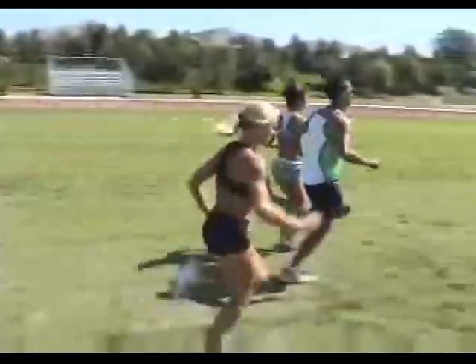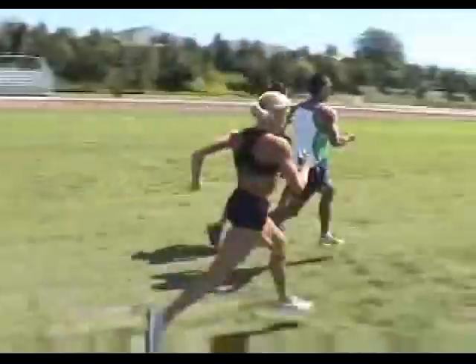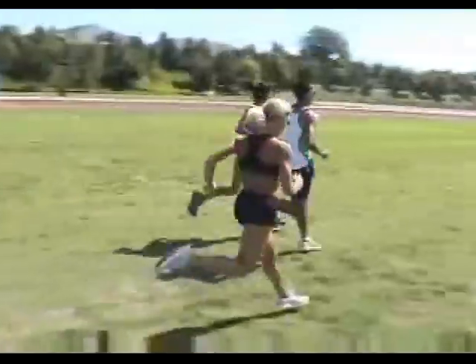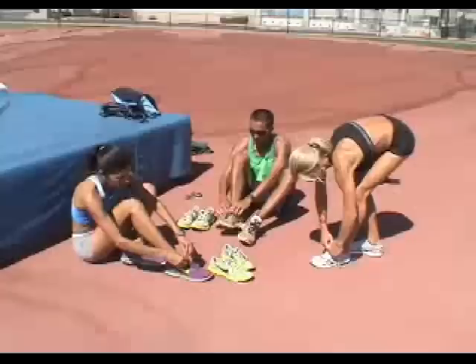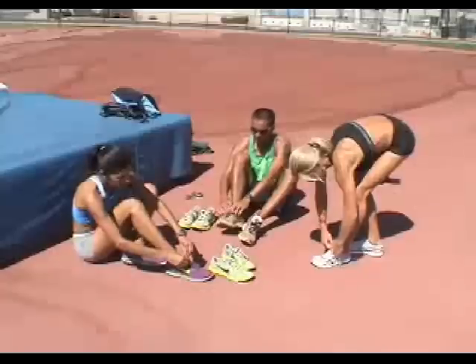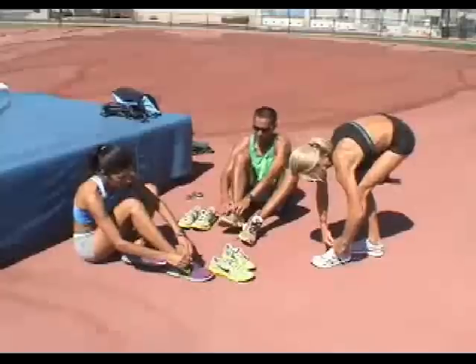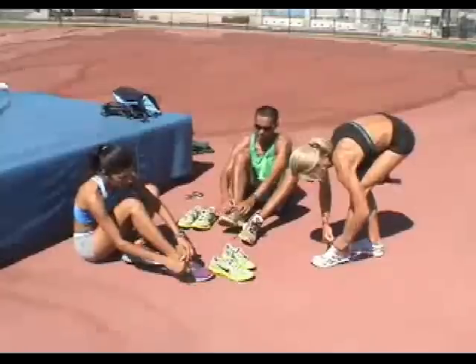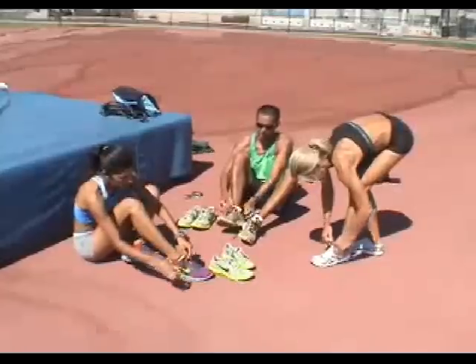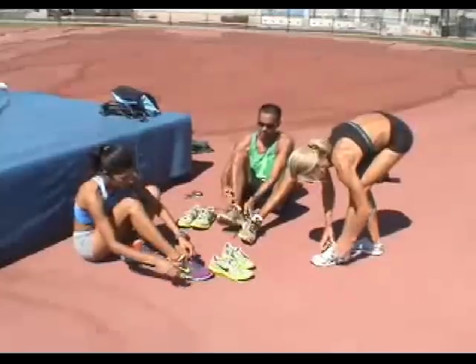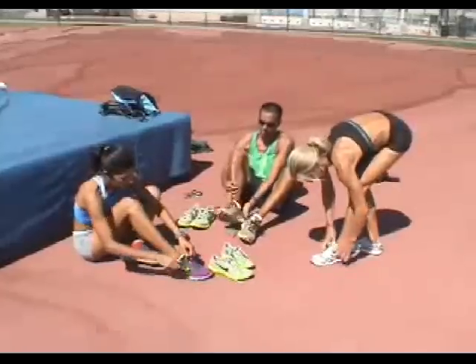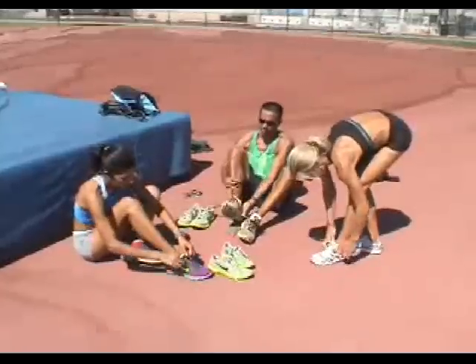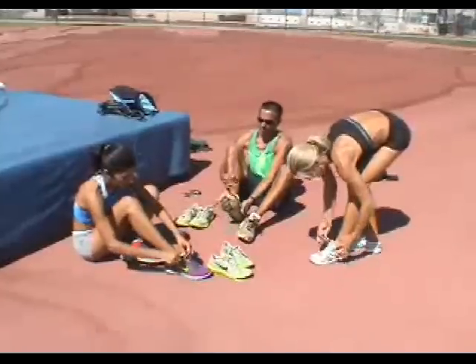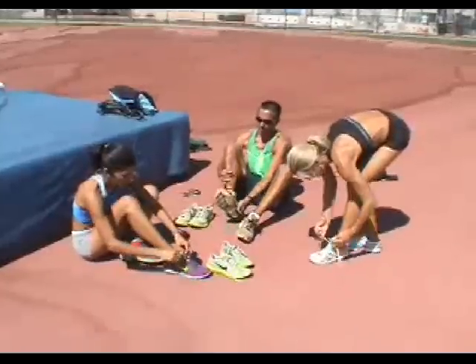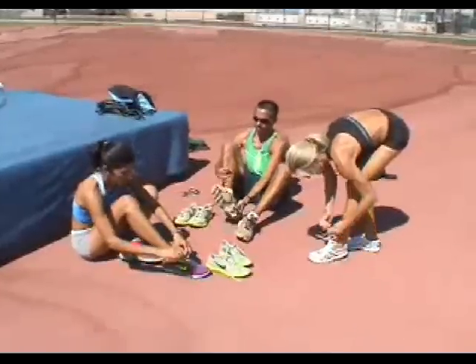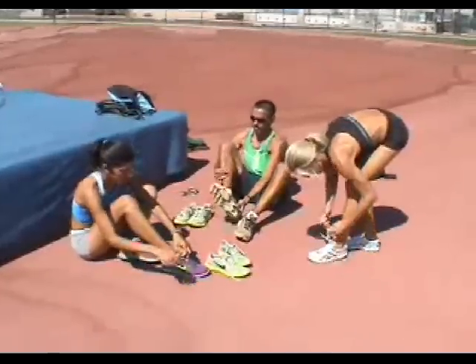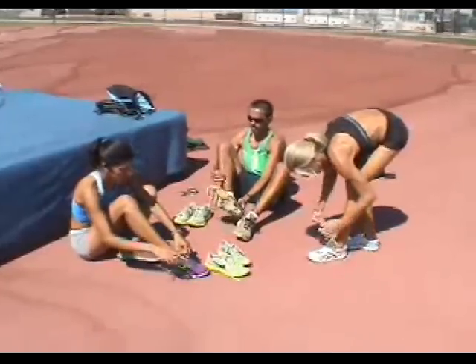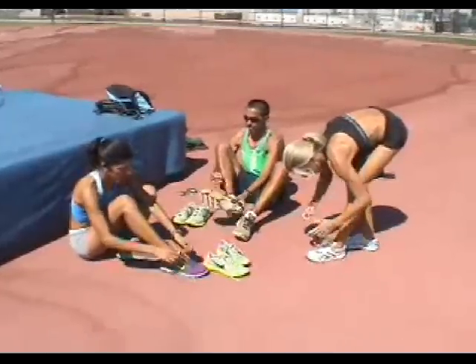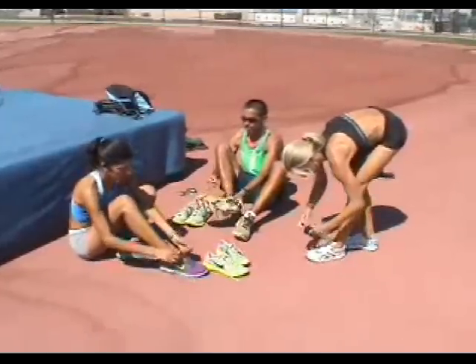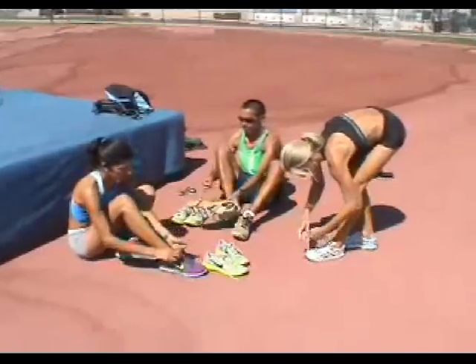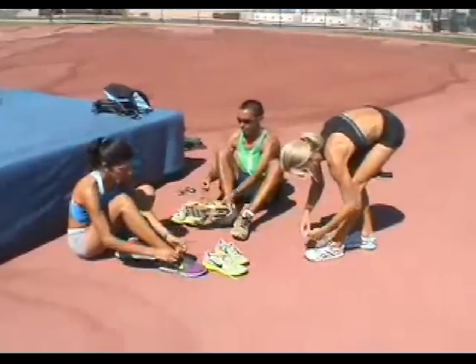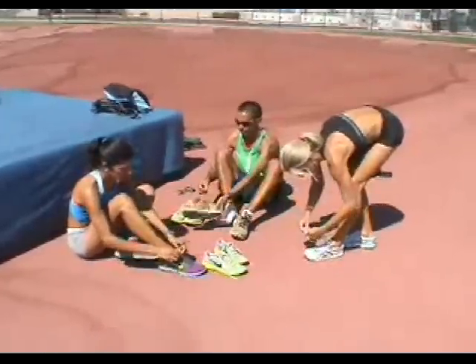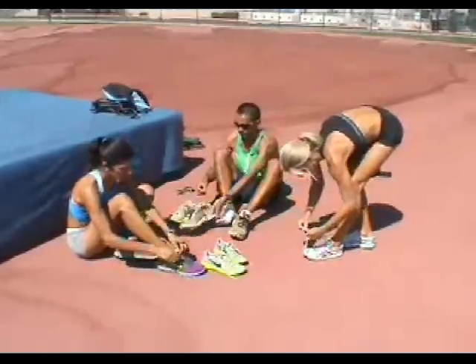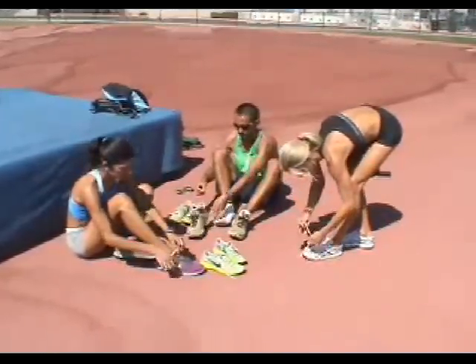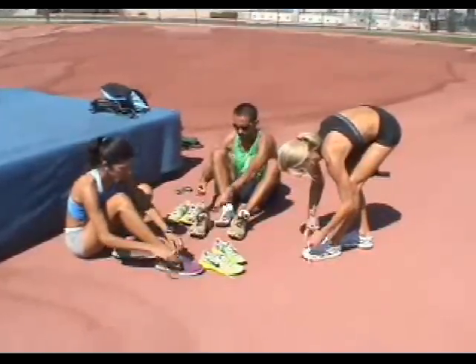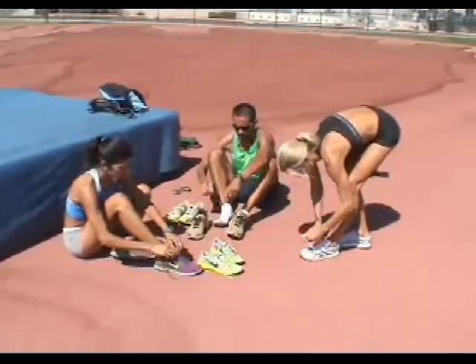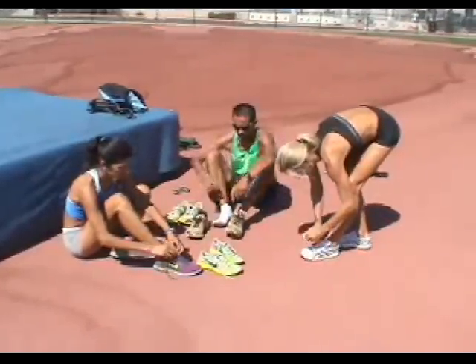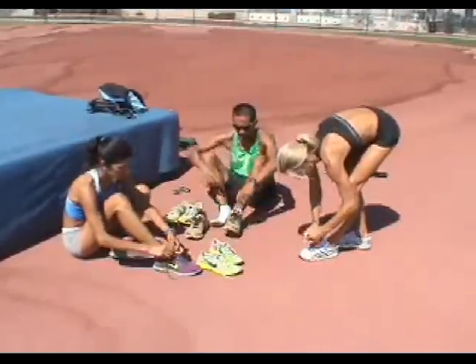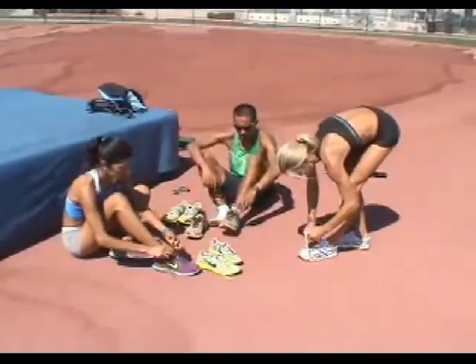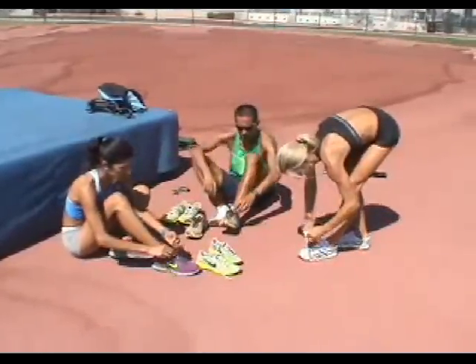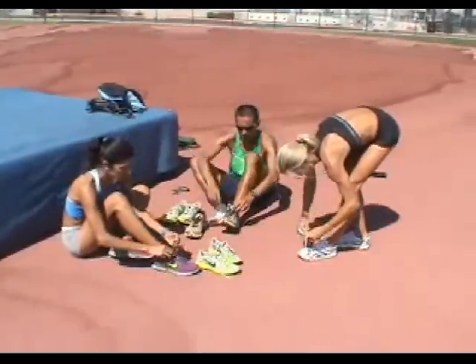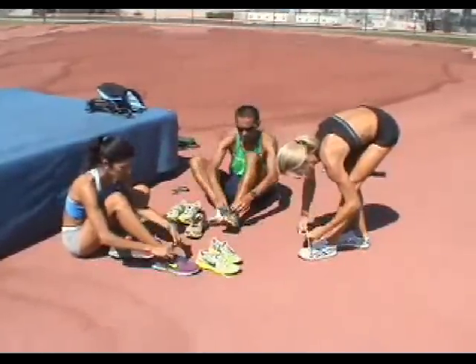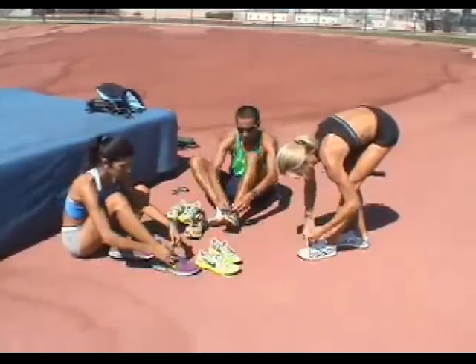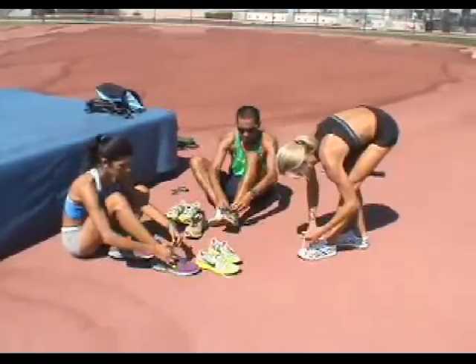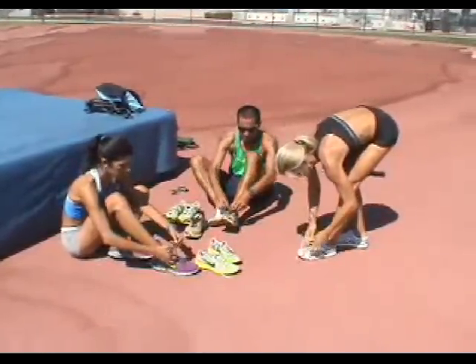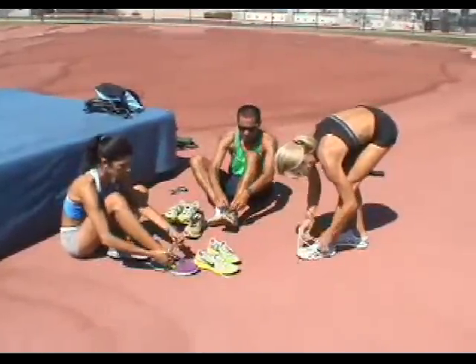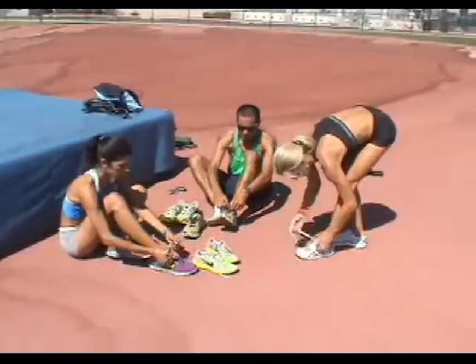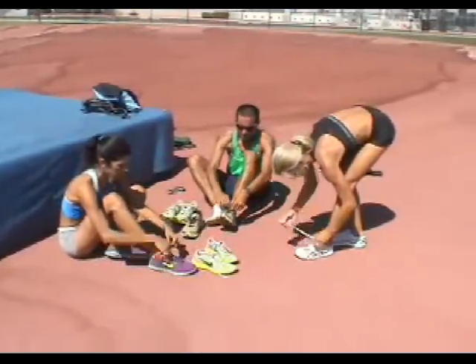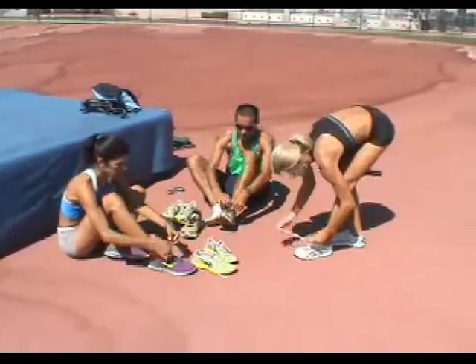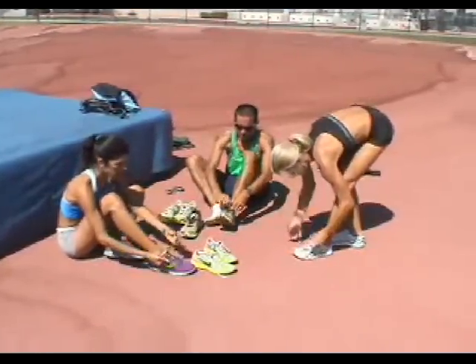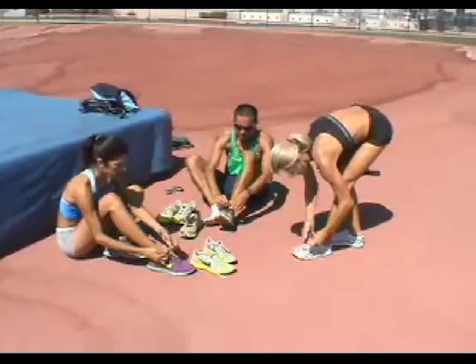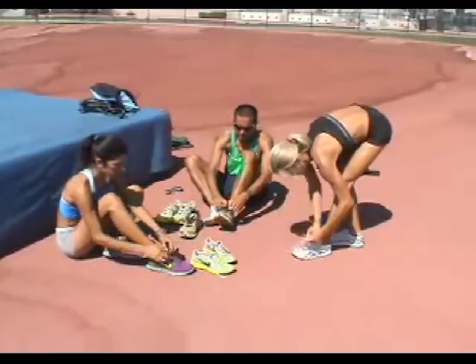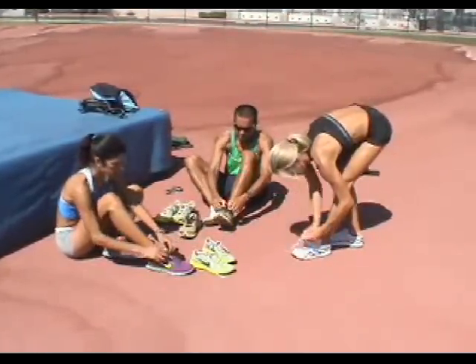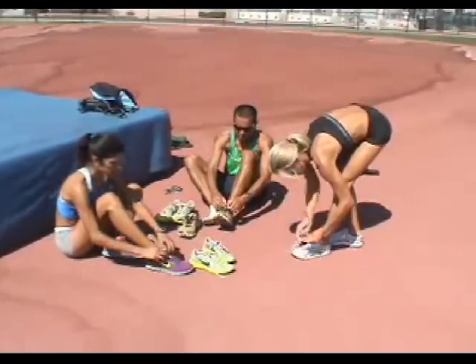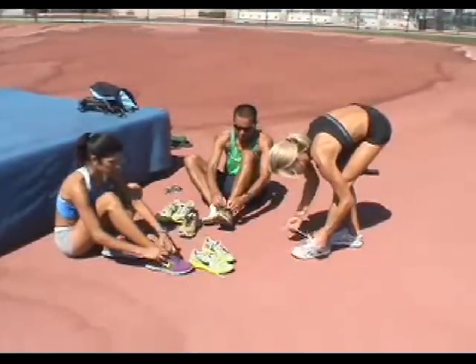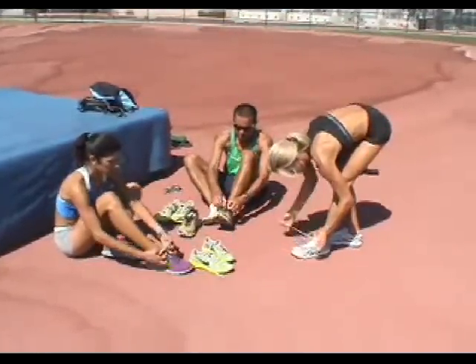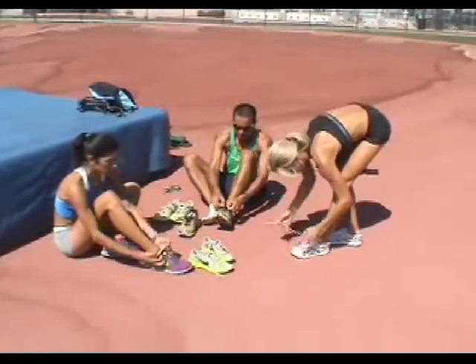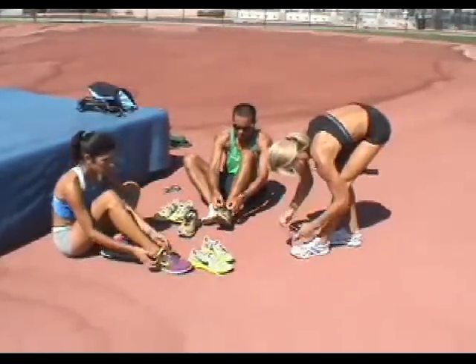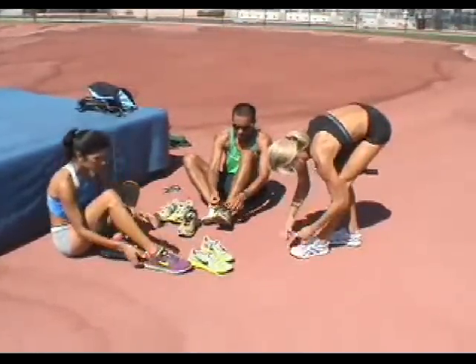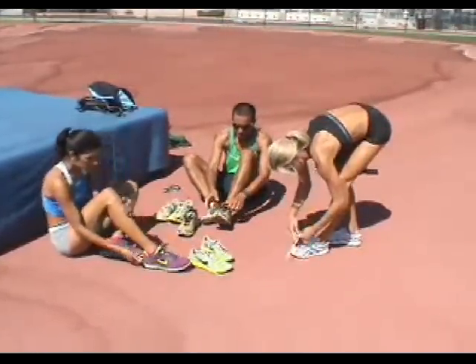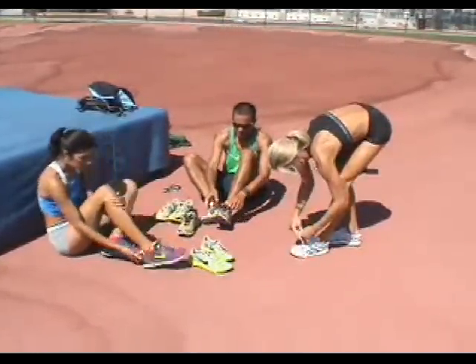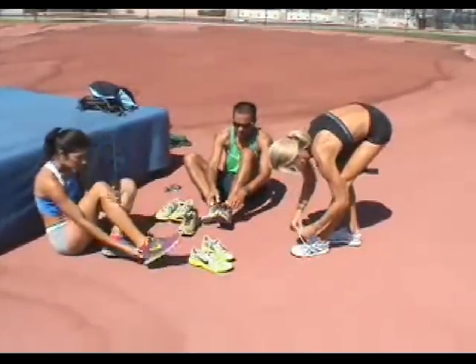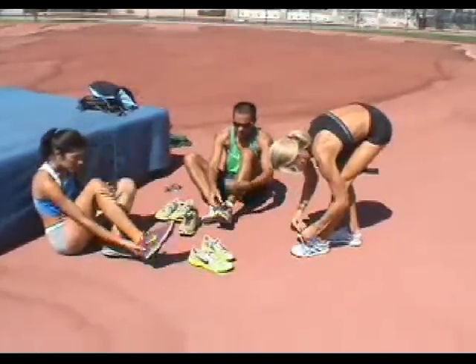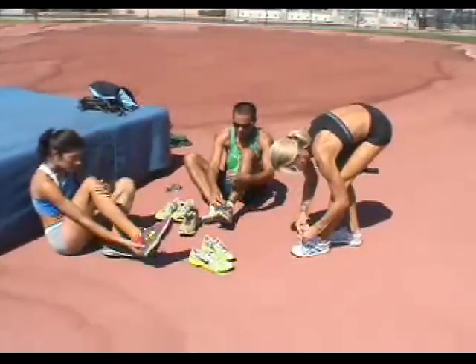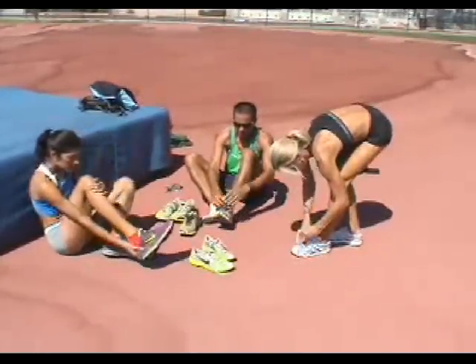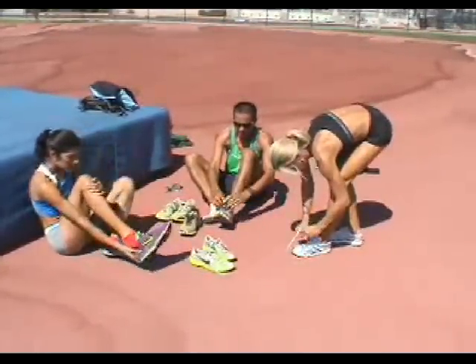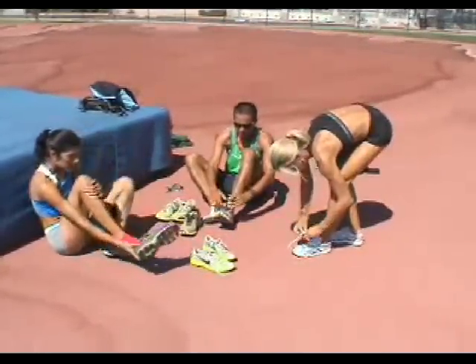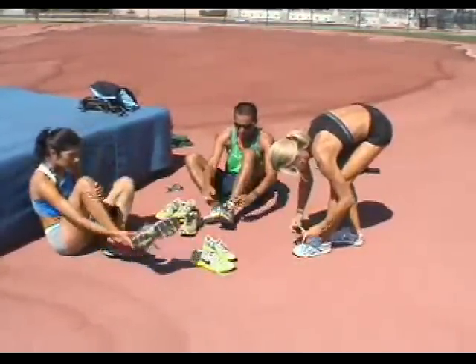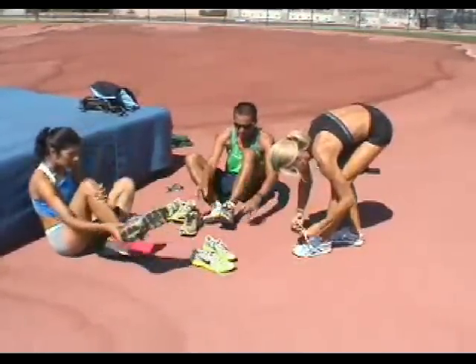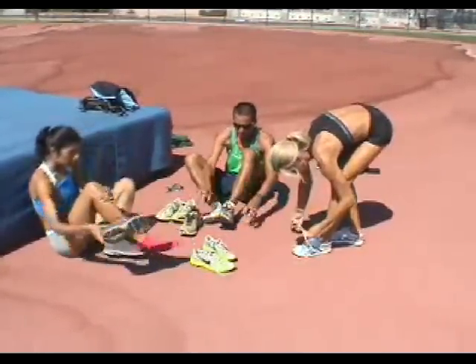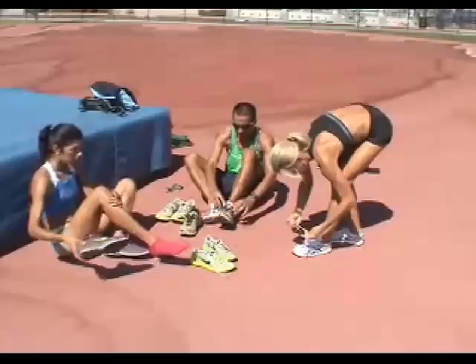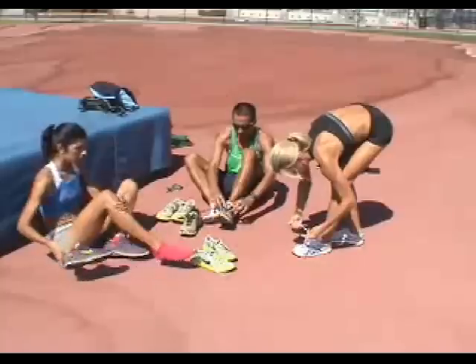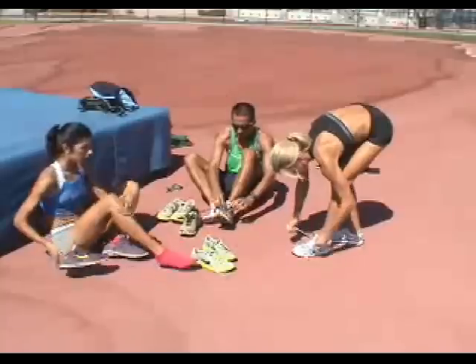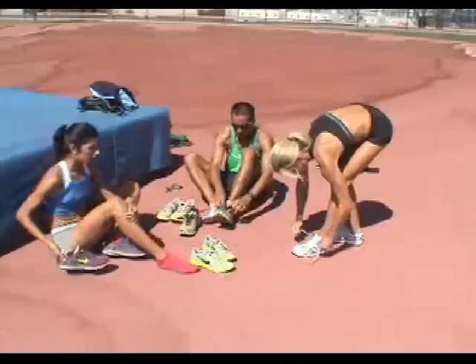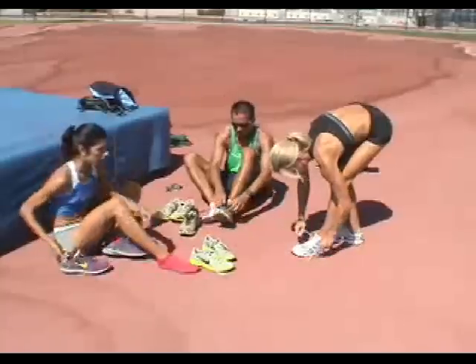For the drills themselves, it's best to use racing flats or lightweight trainers. We want a light shoe that will flex with our foot.